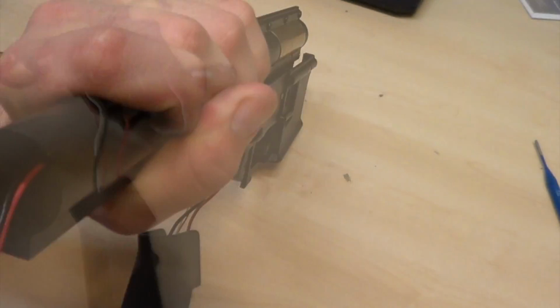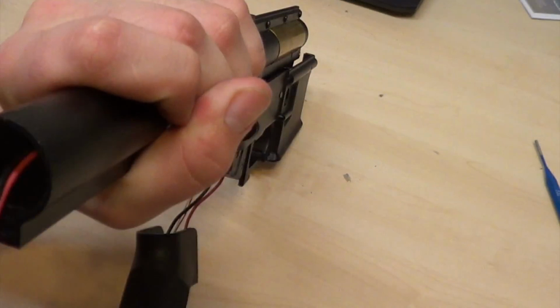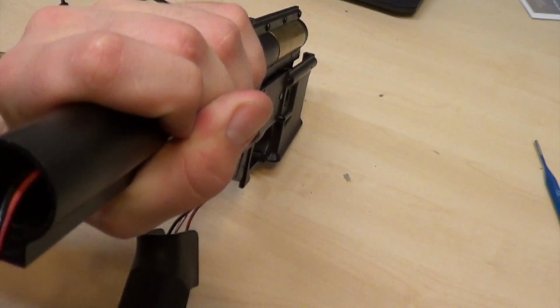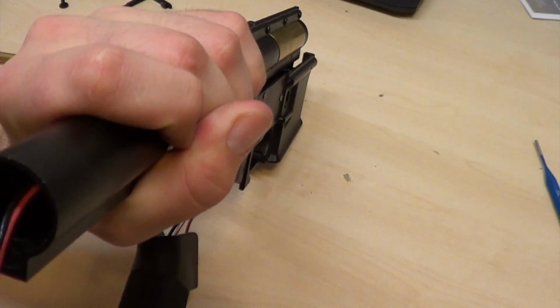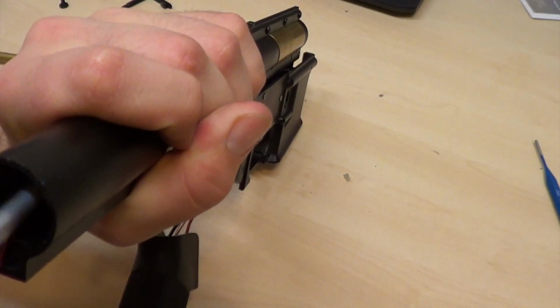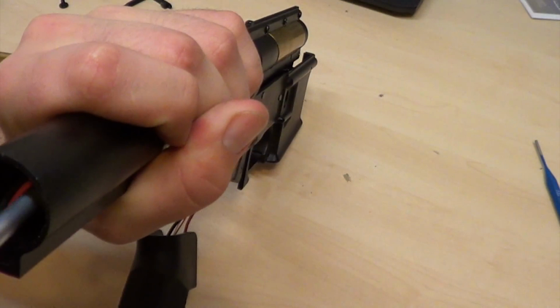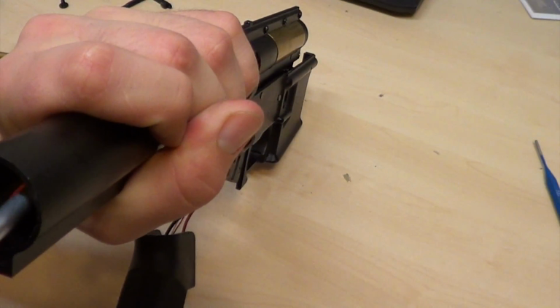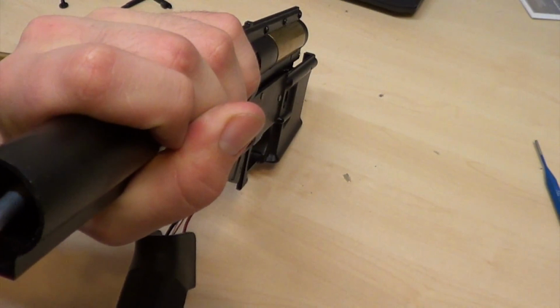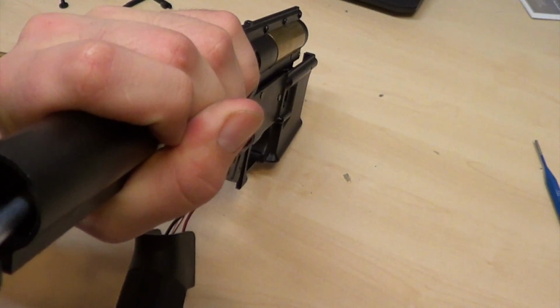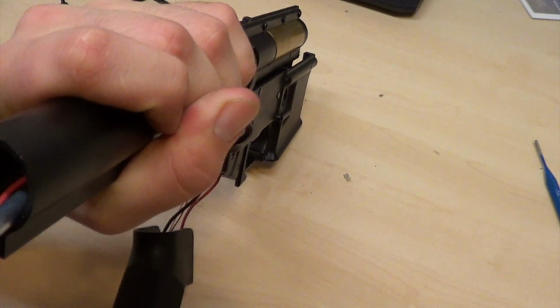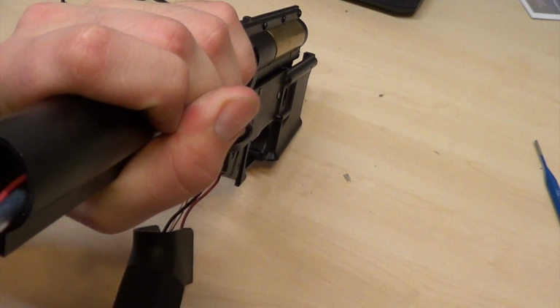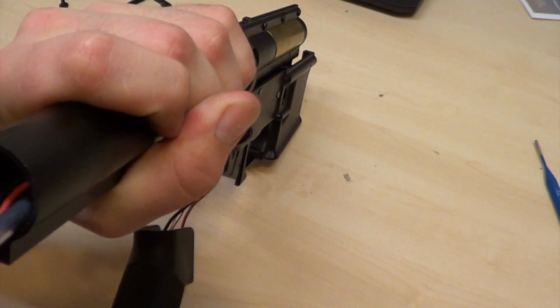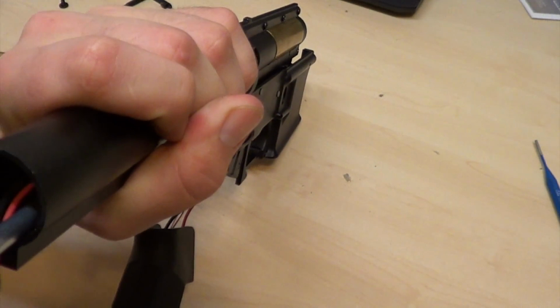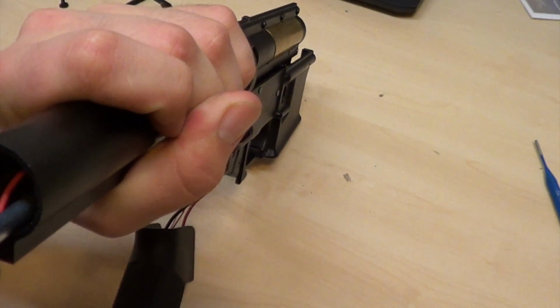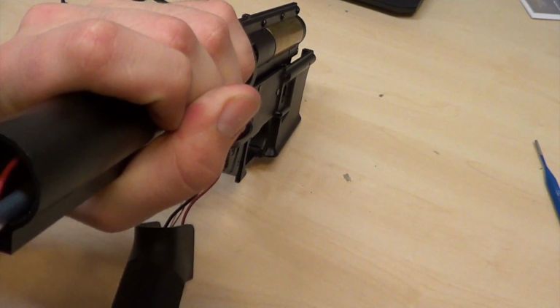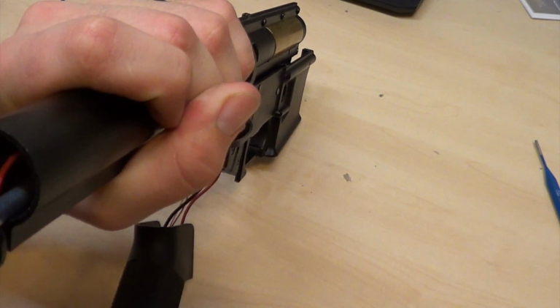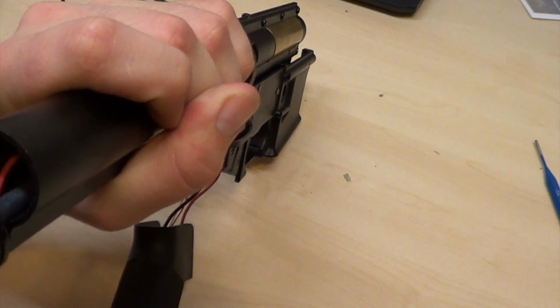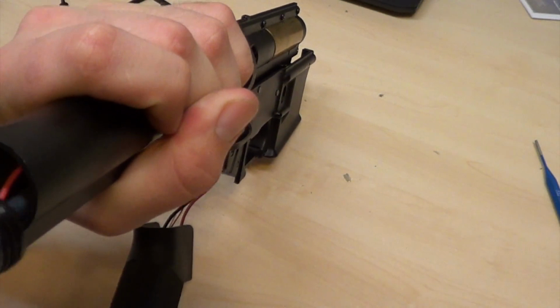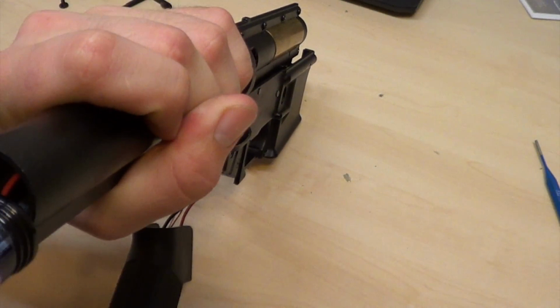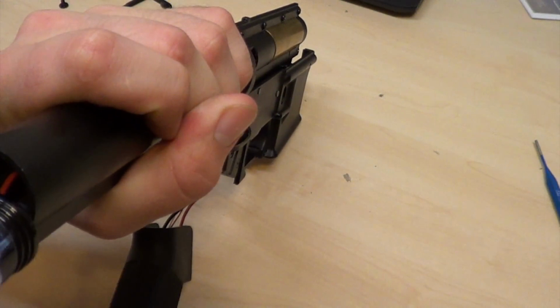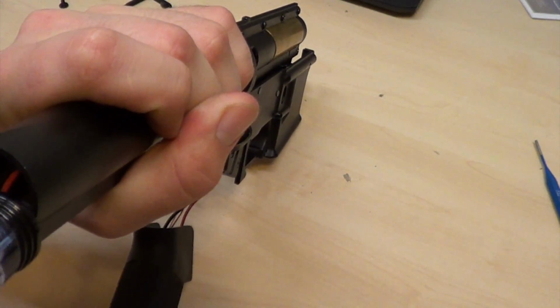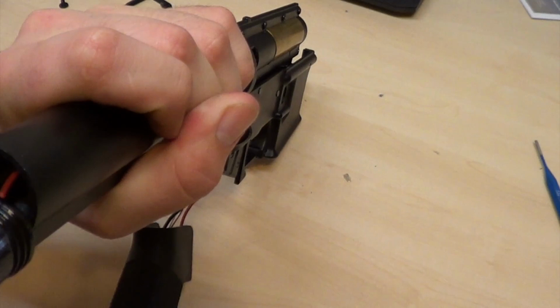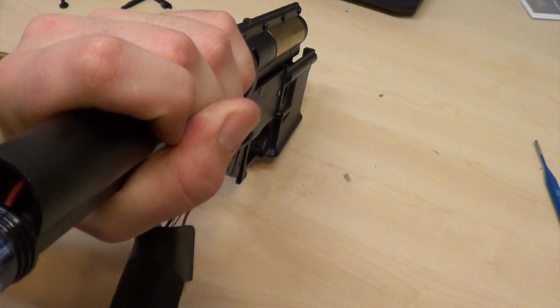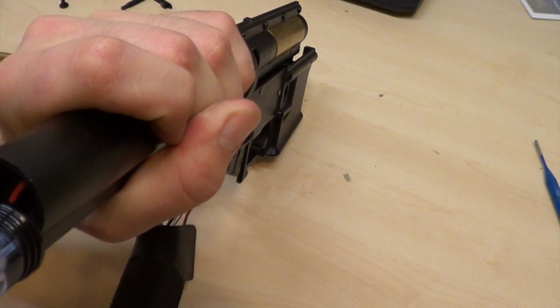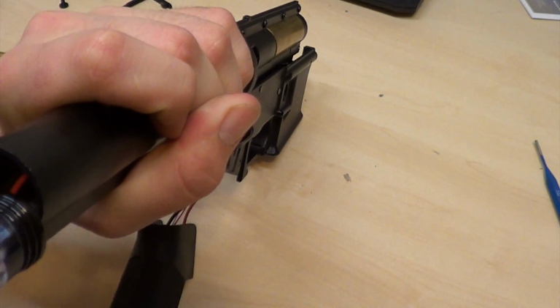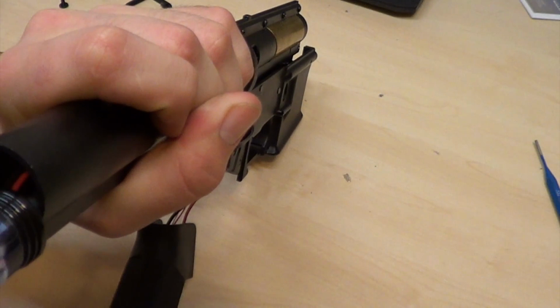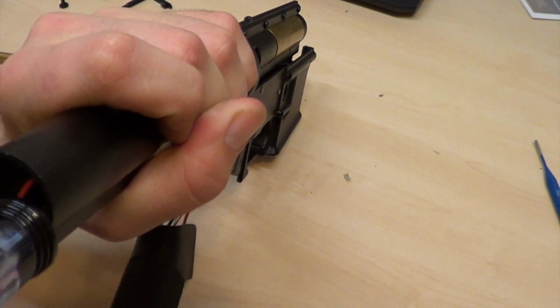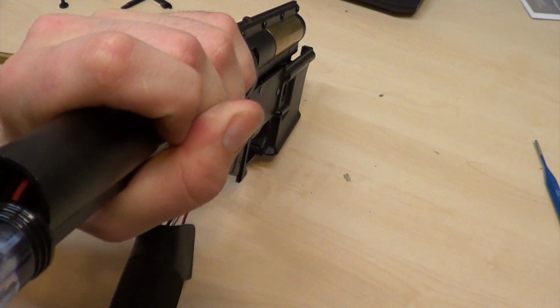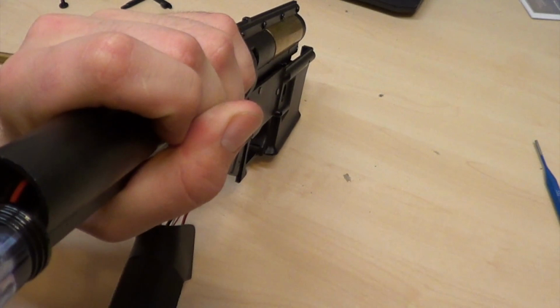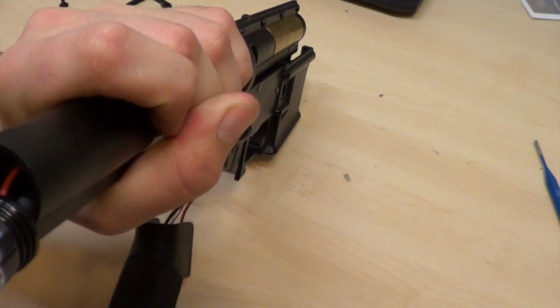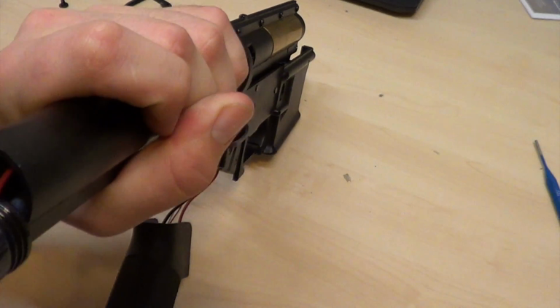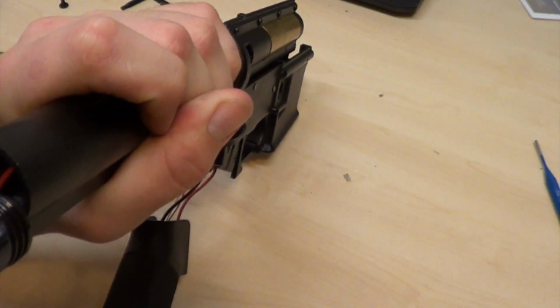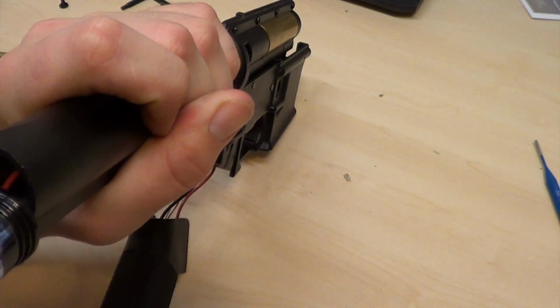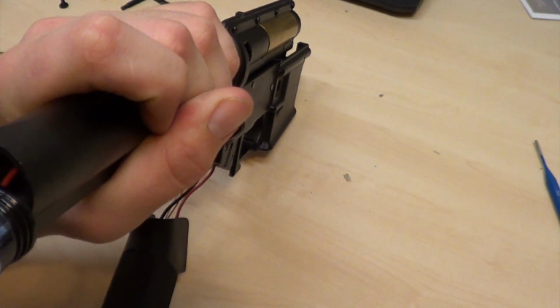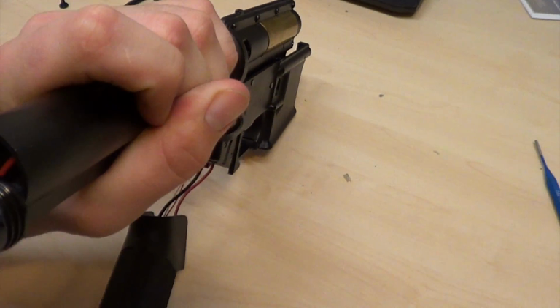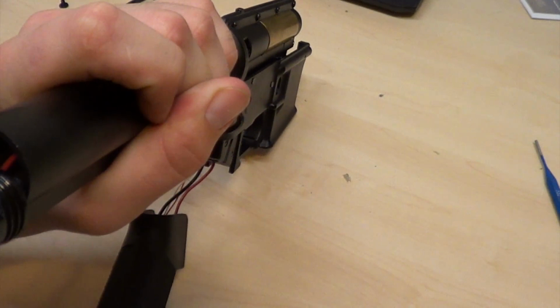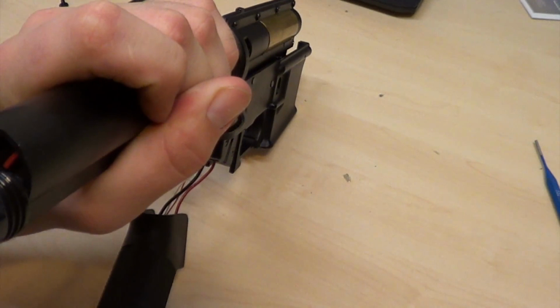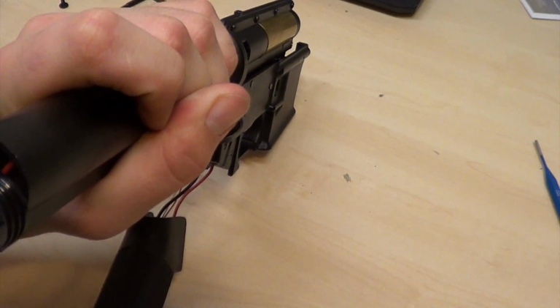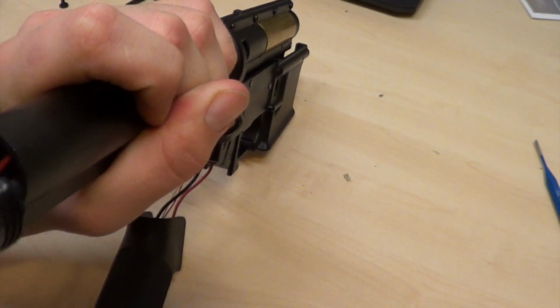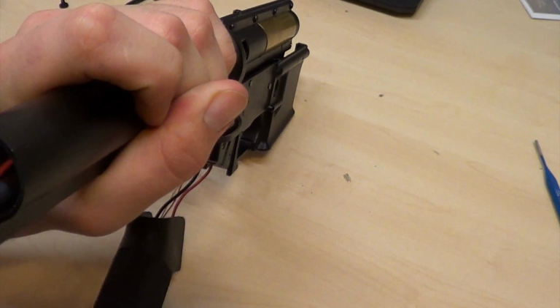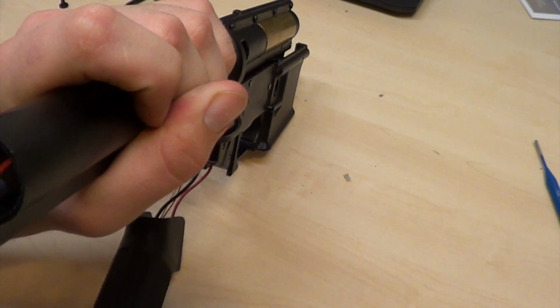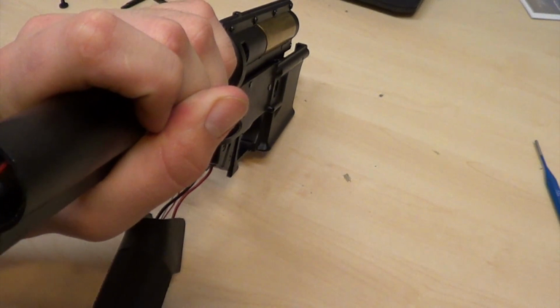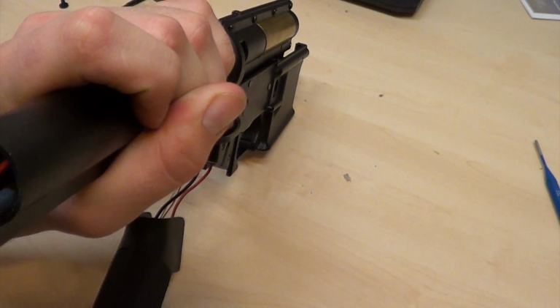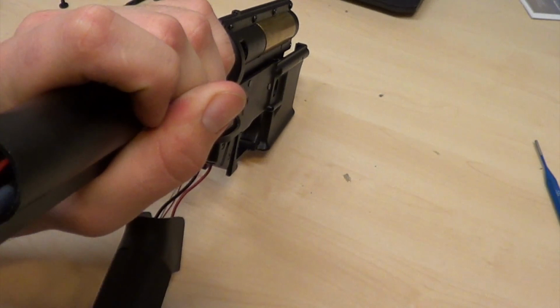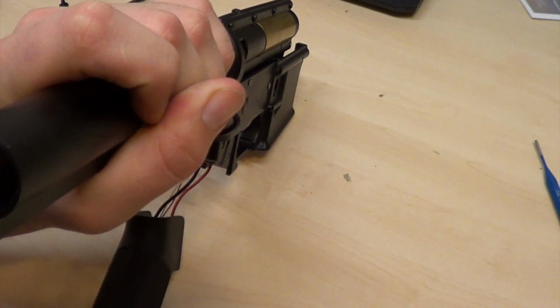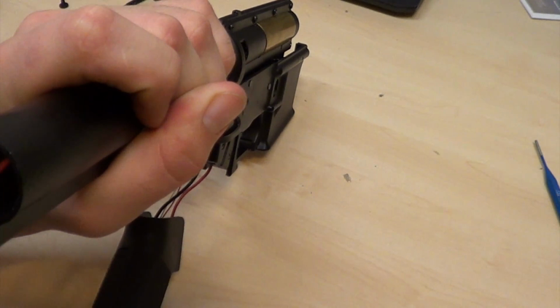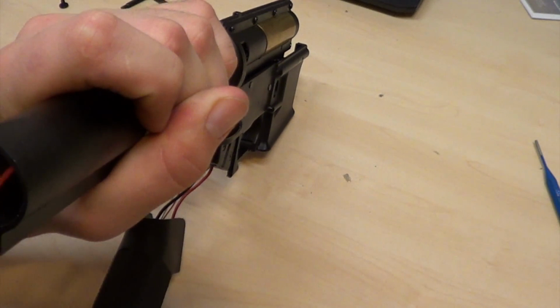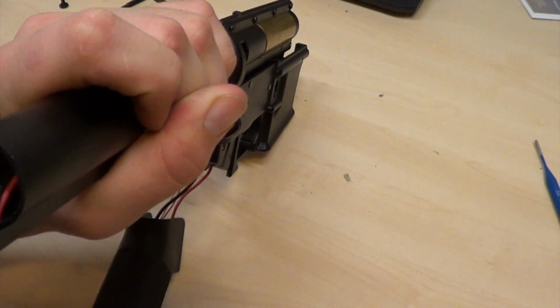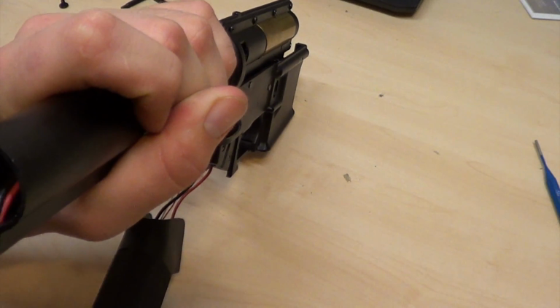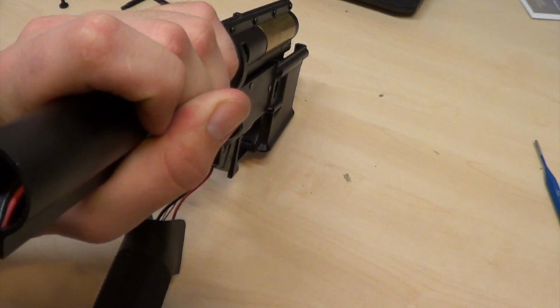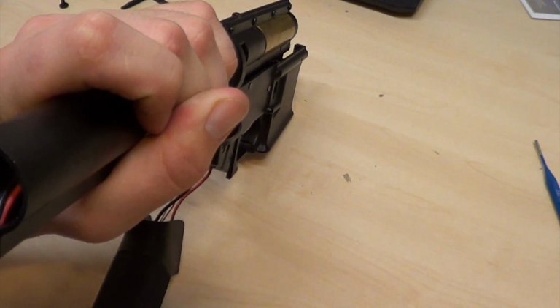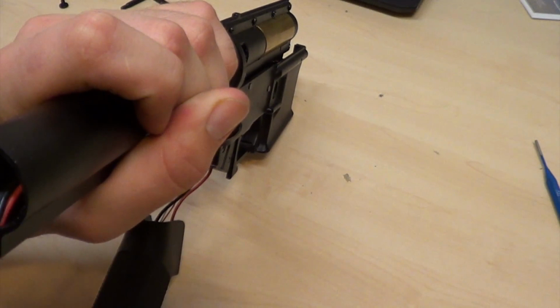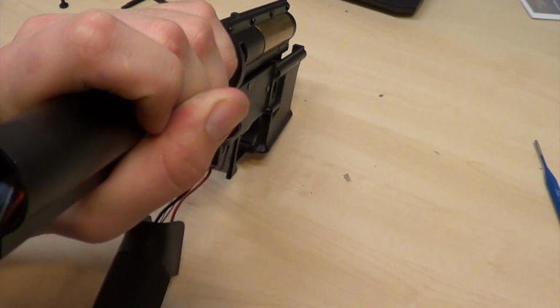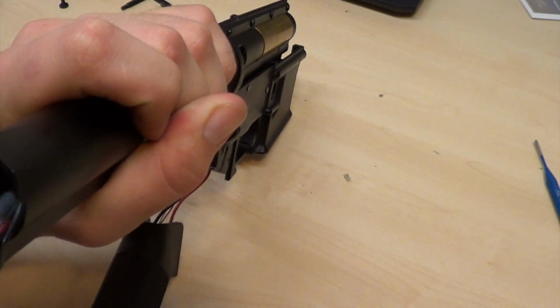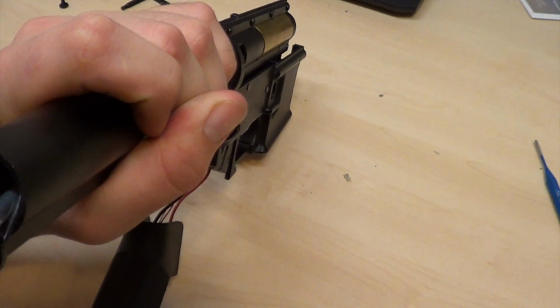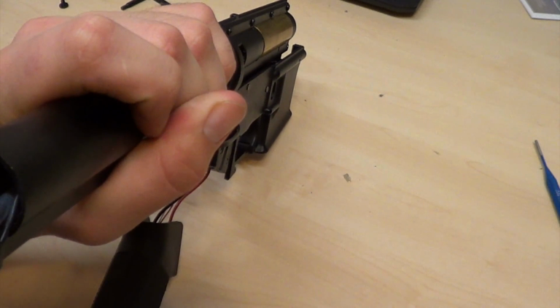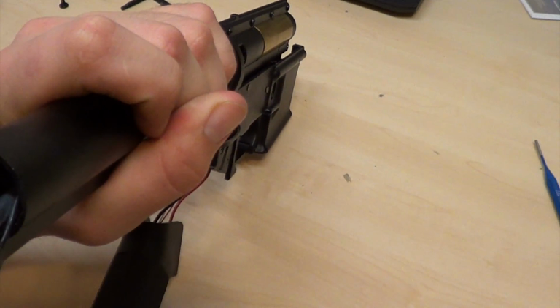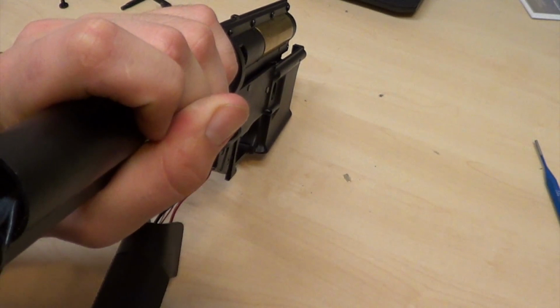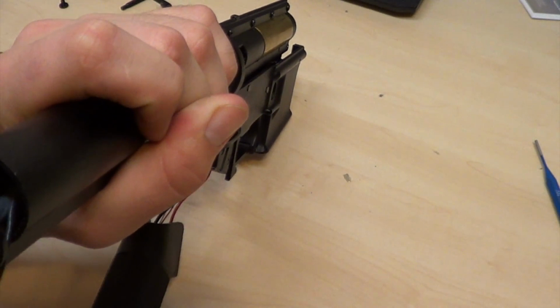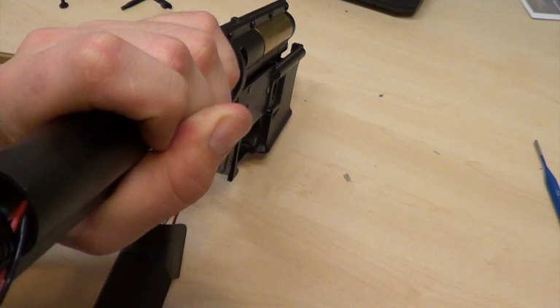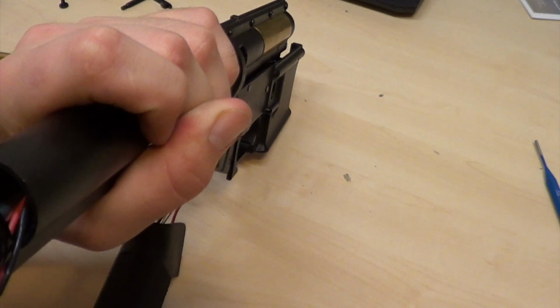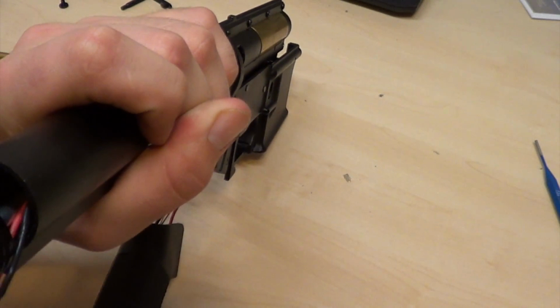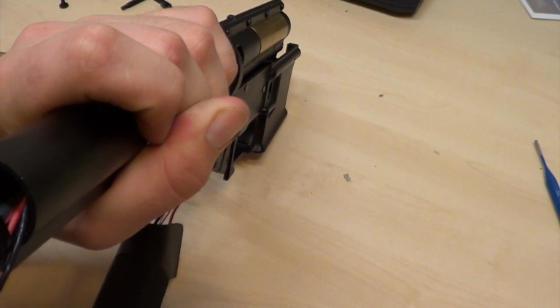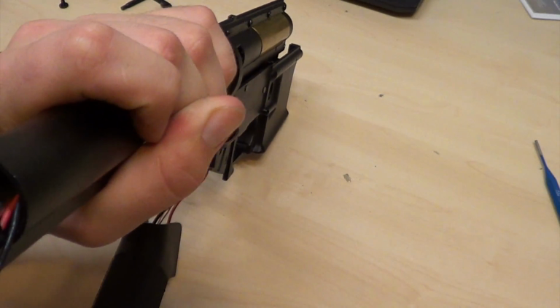I apologize for this extra wiring. I got this gun in a trade and I was not aware that it had it.